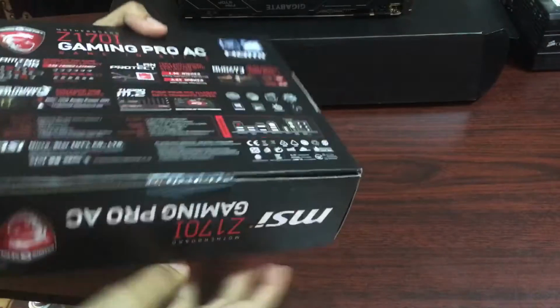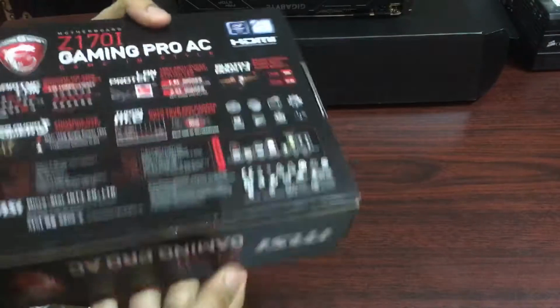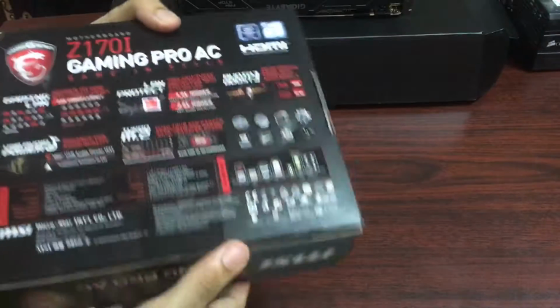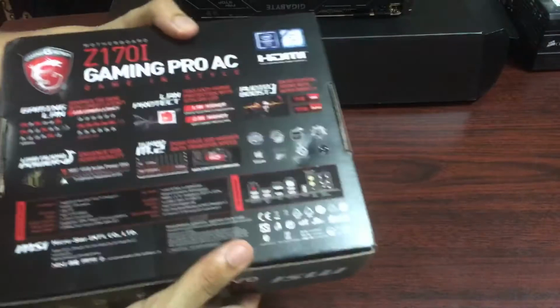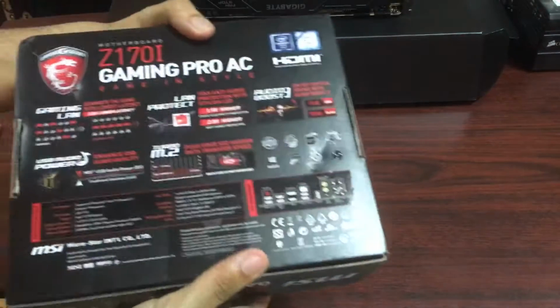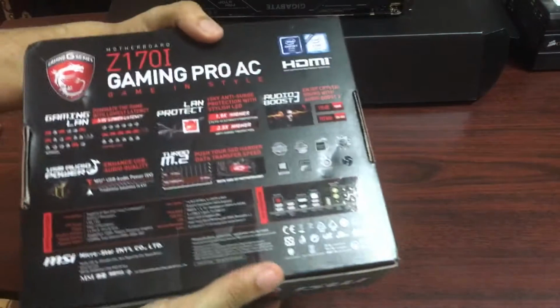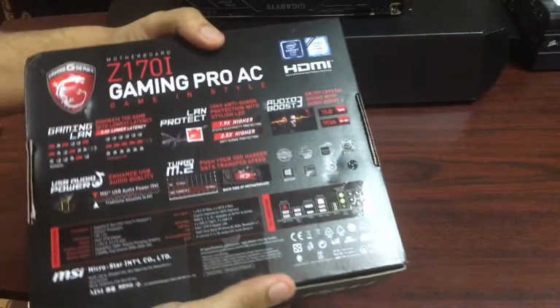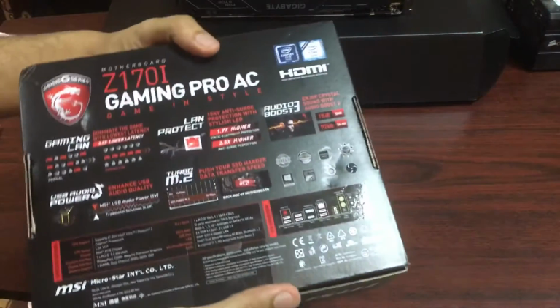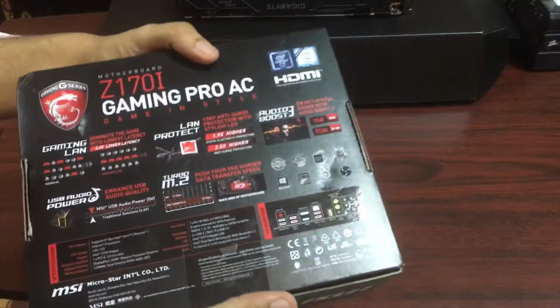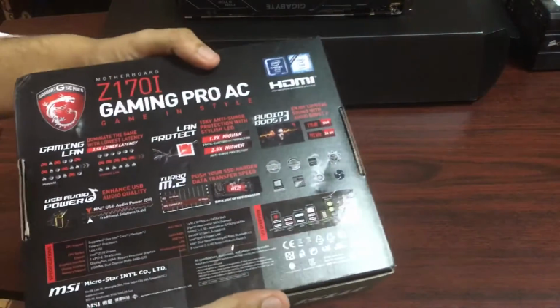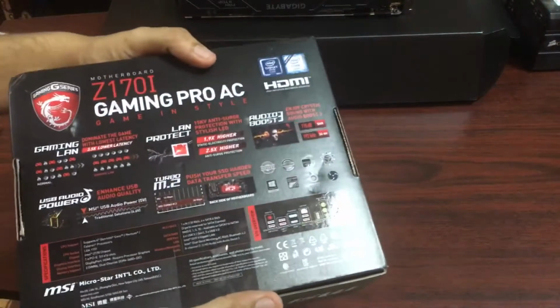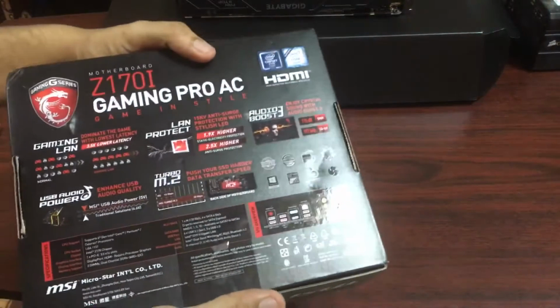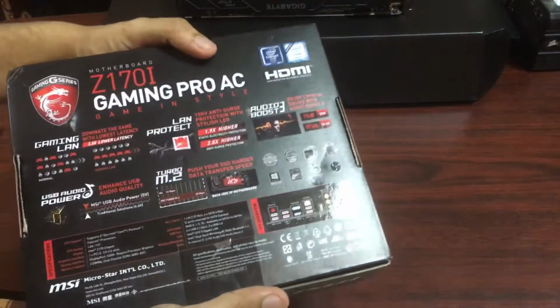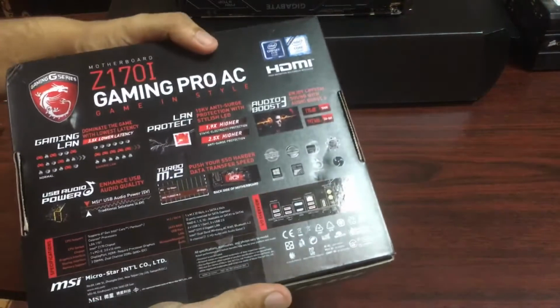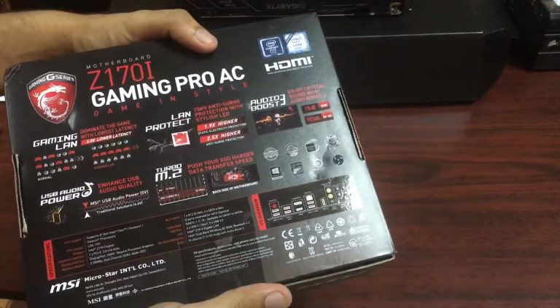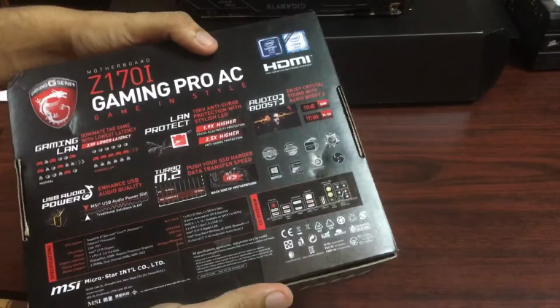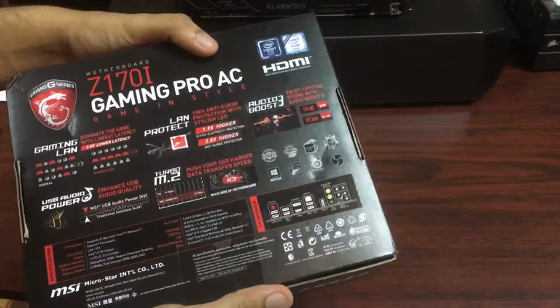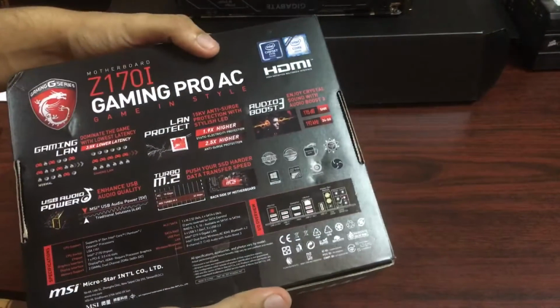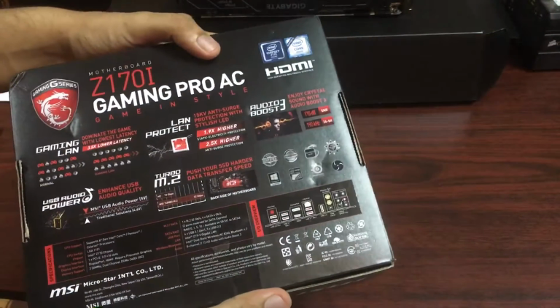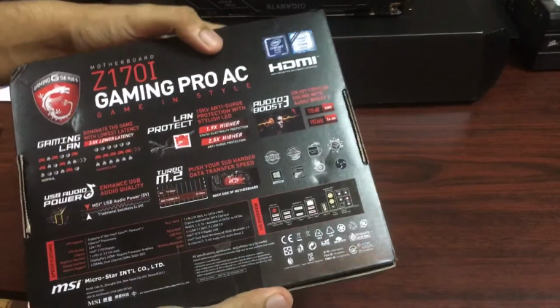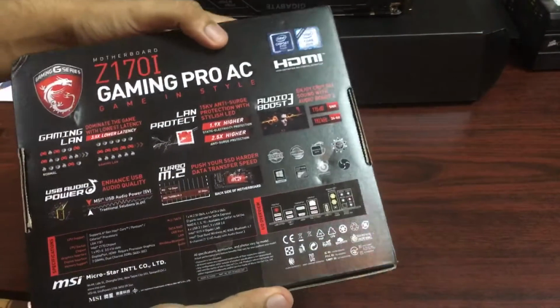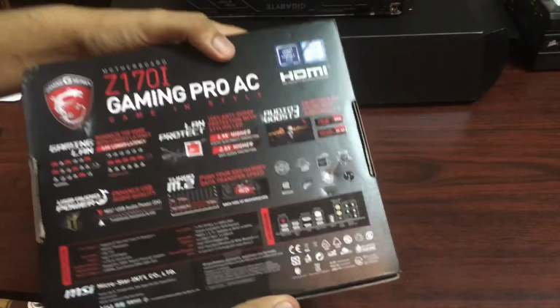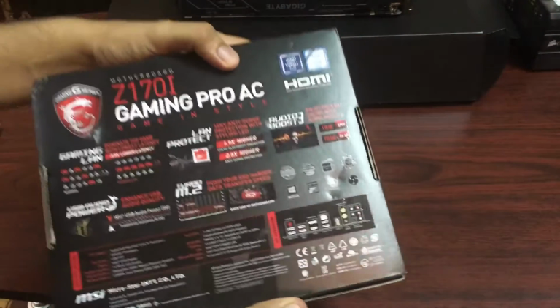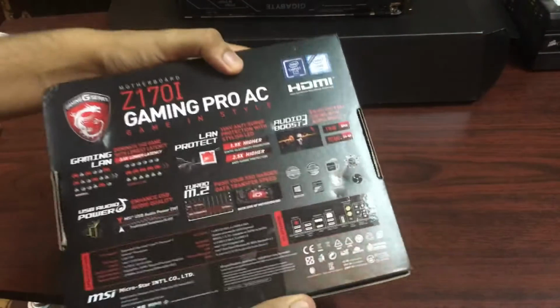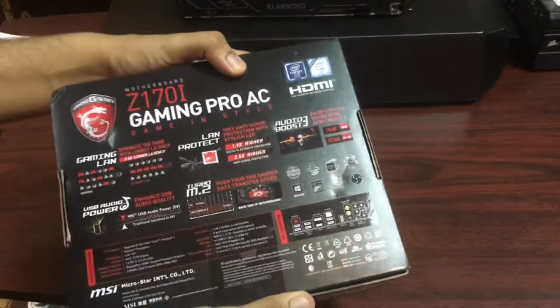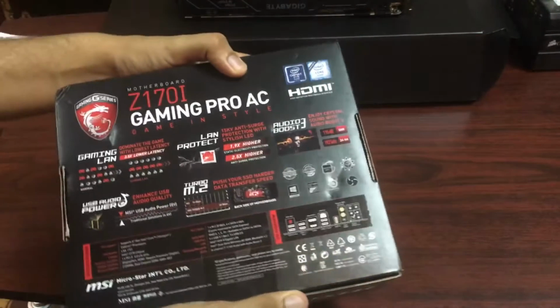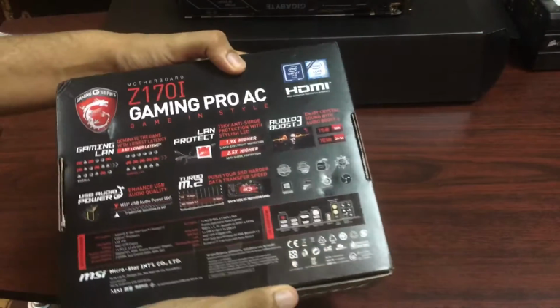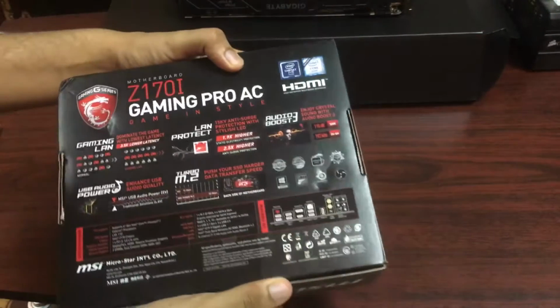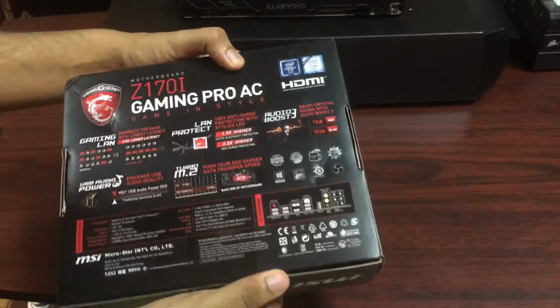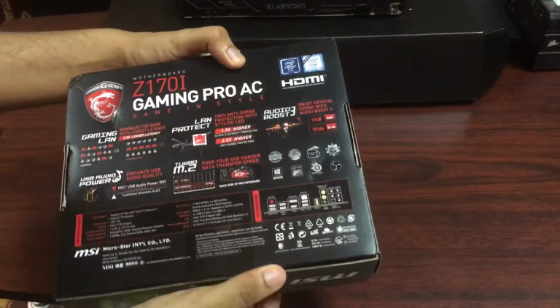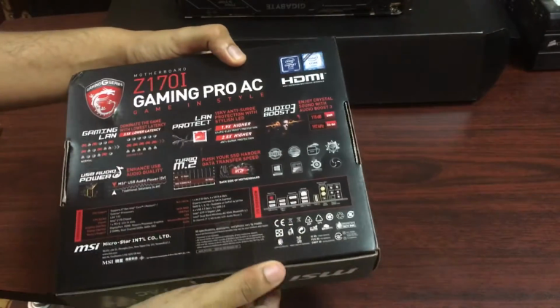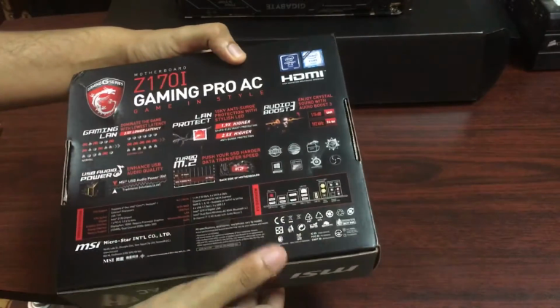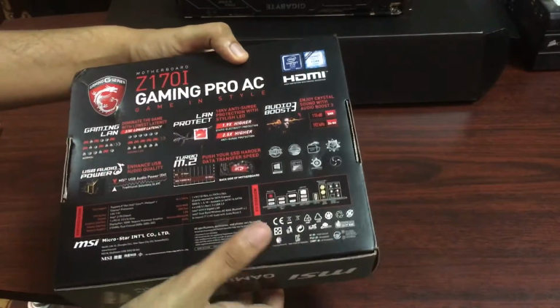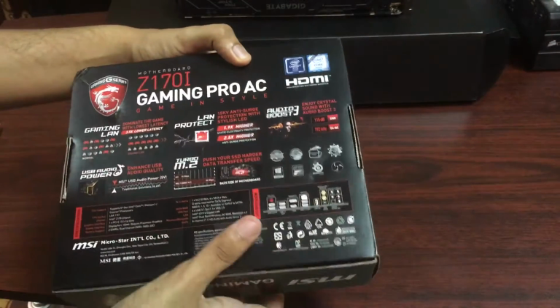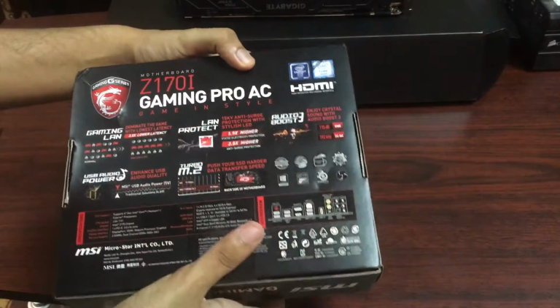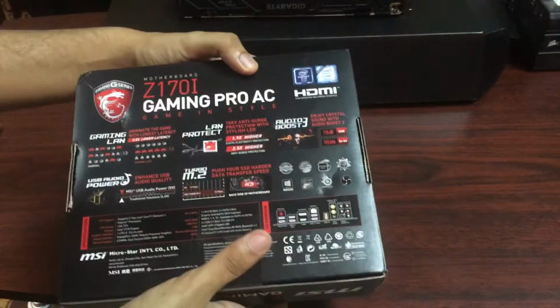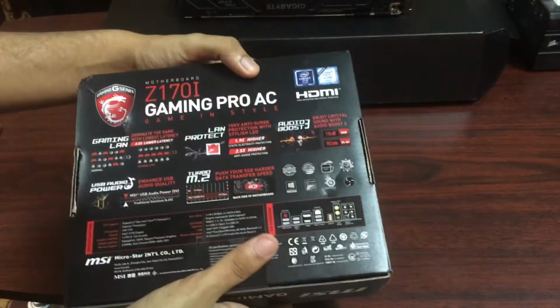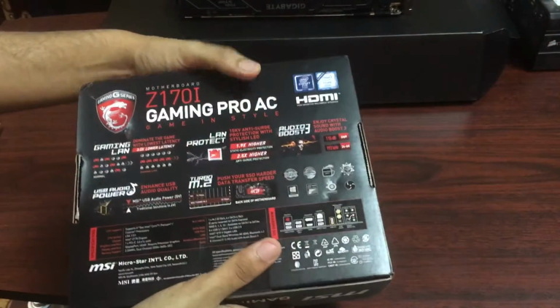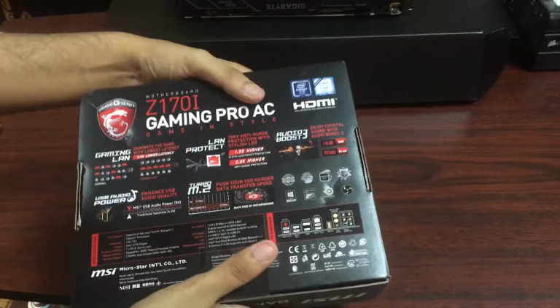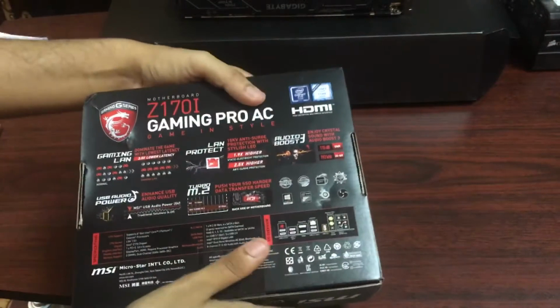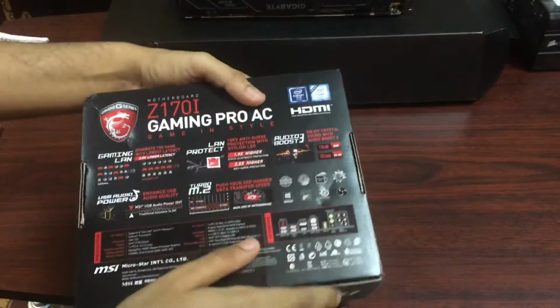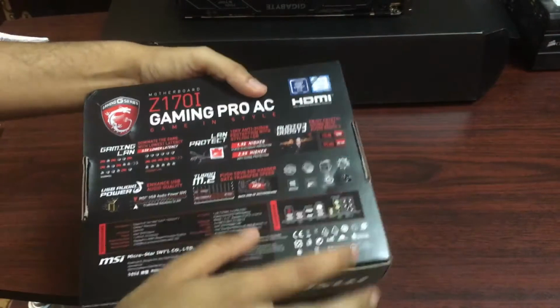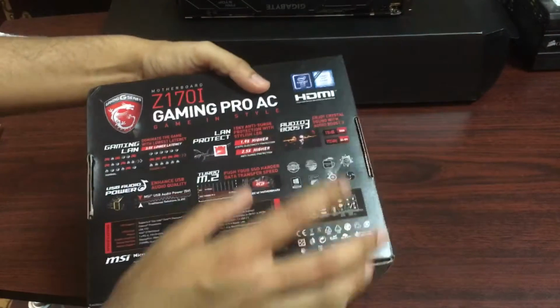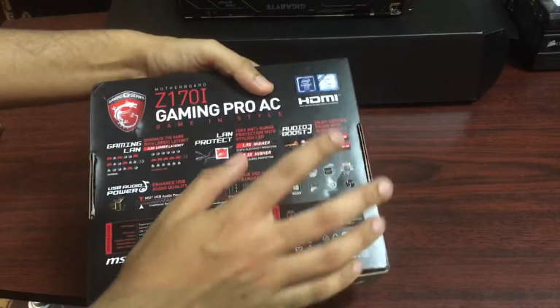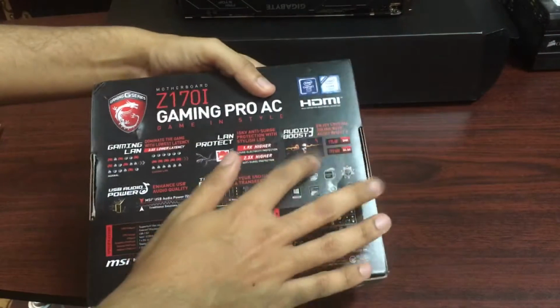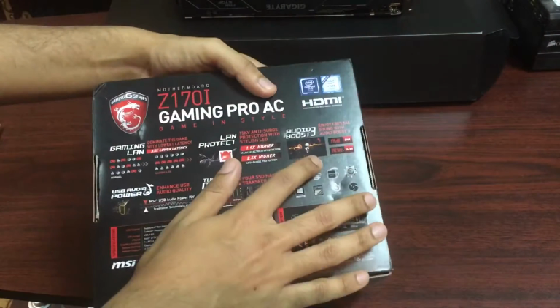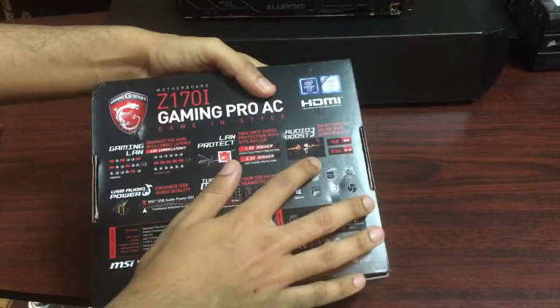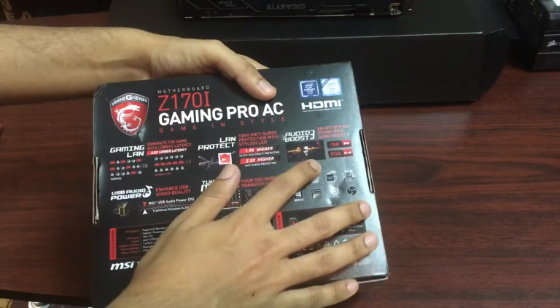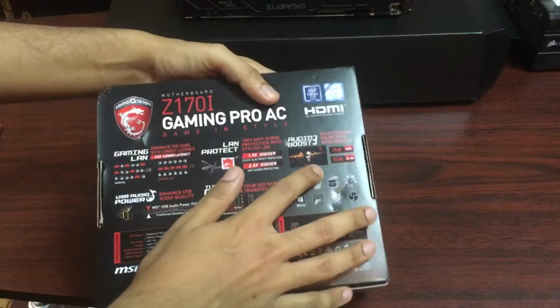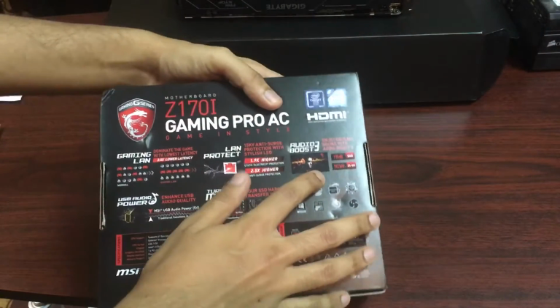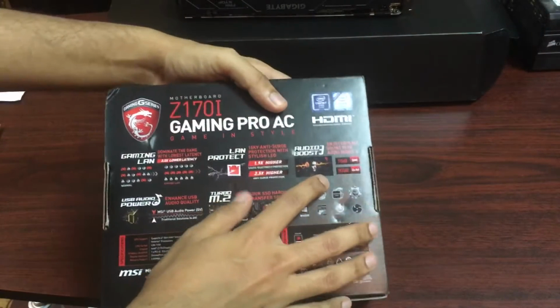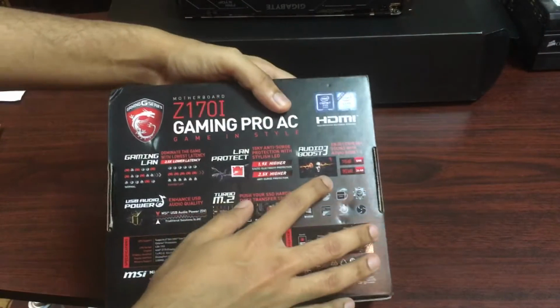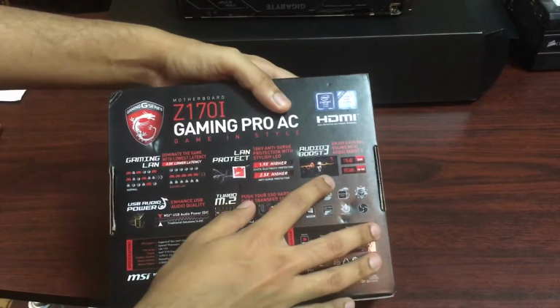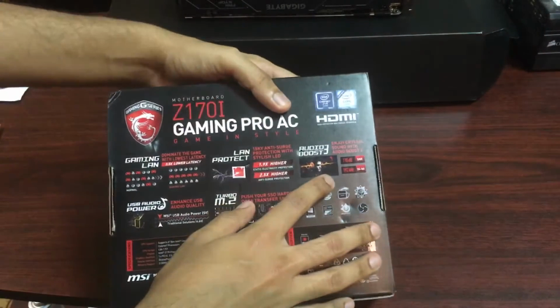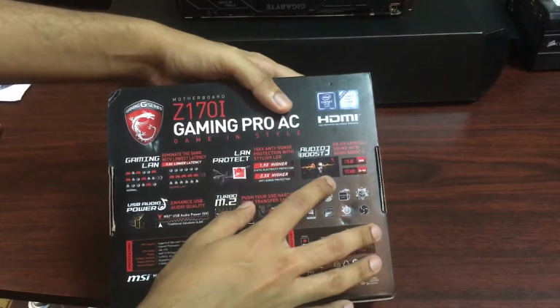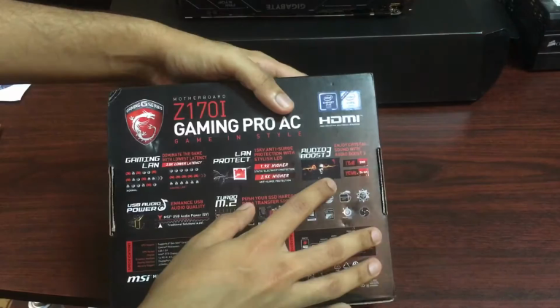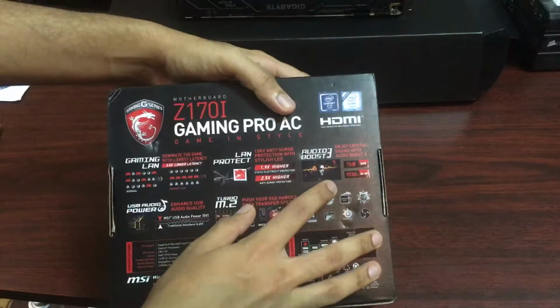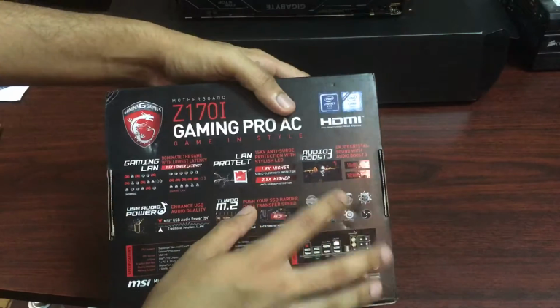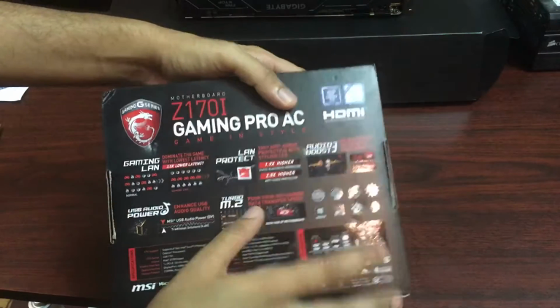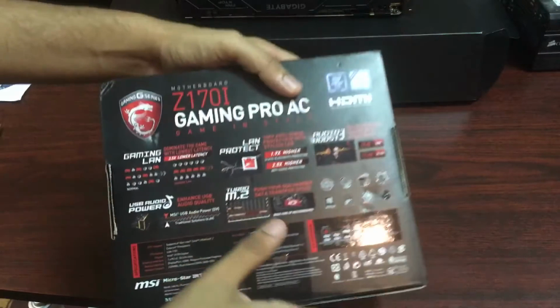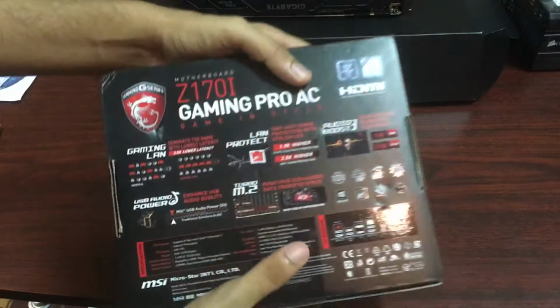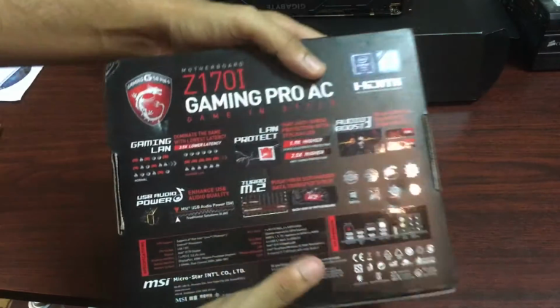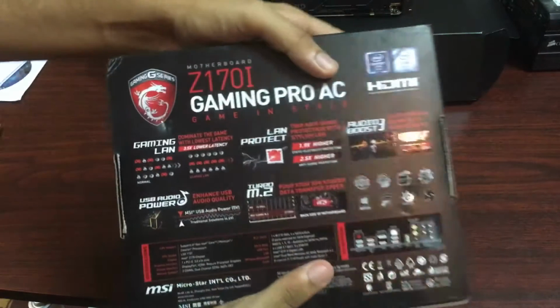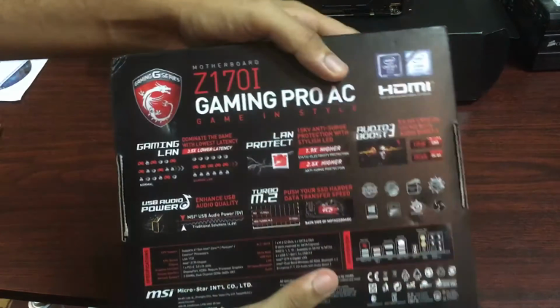This is an LGA-1151 motherboard. It also has AudioBoost 3, which is super duper good.